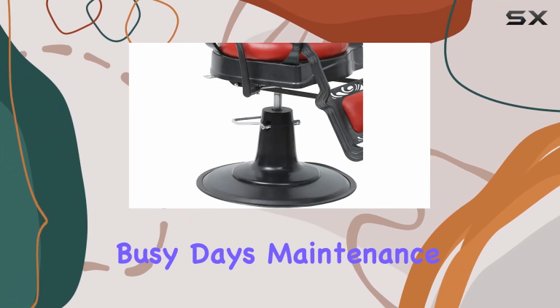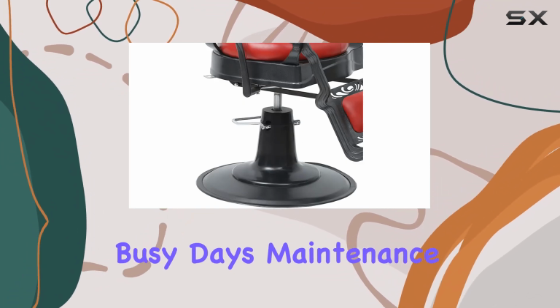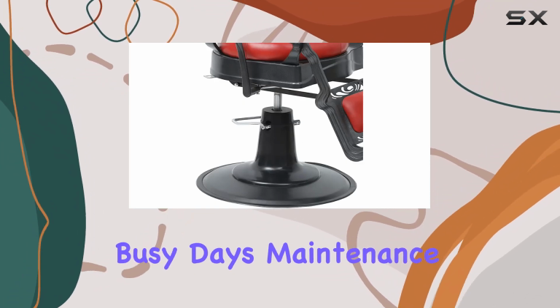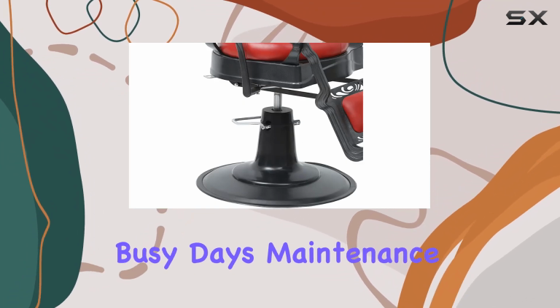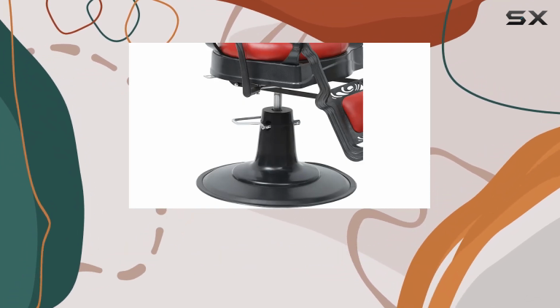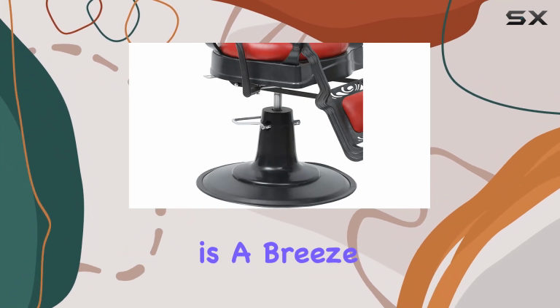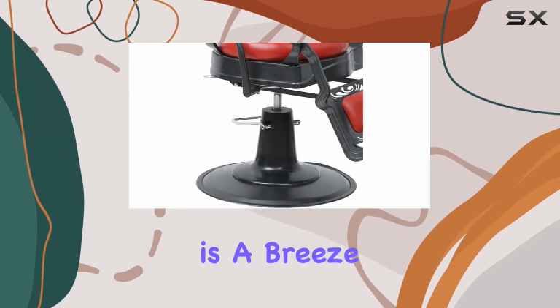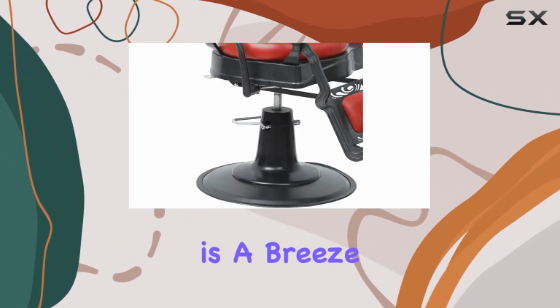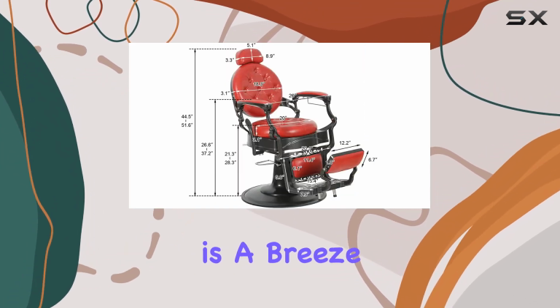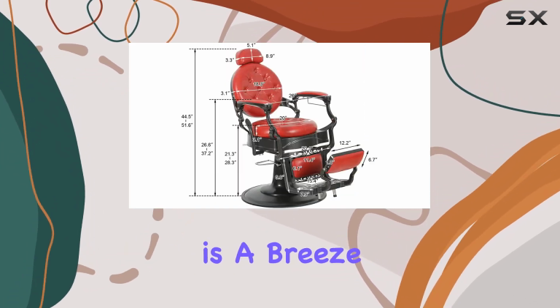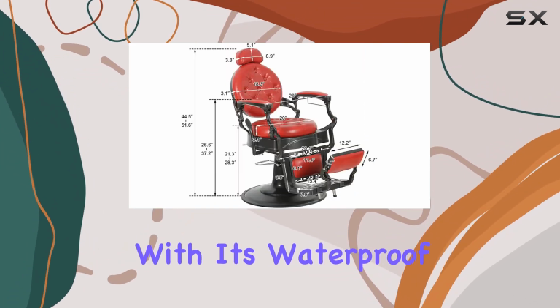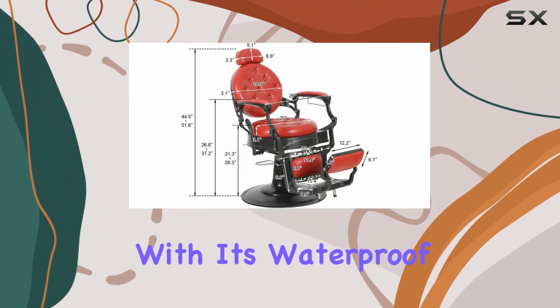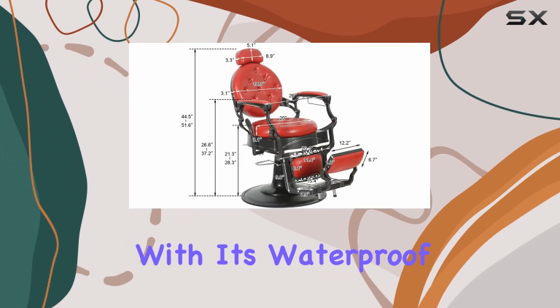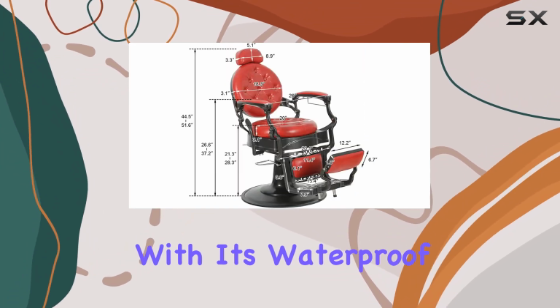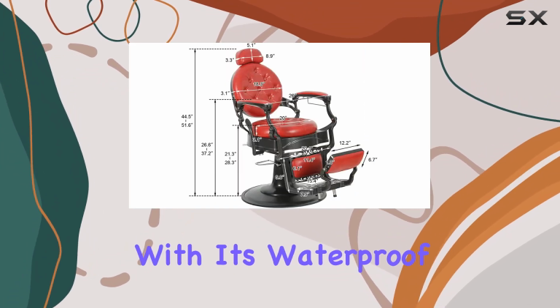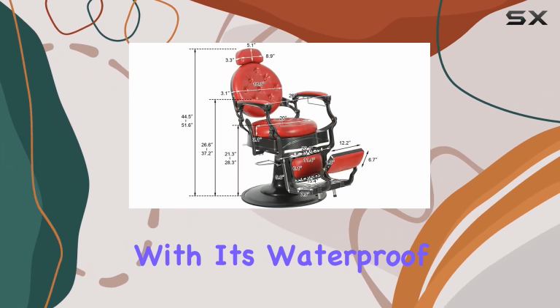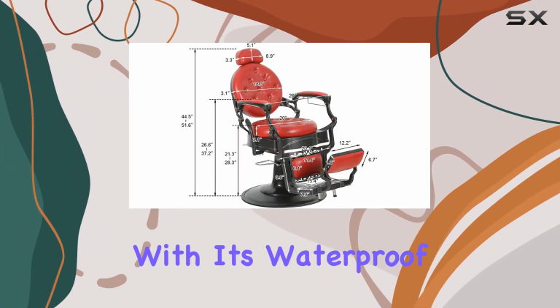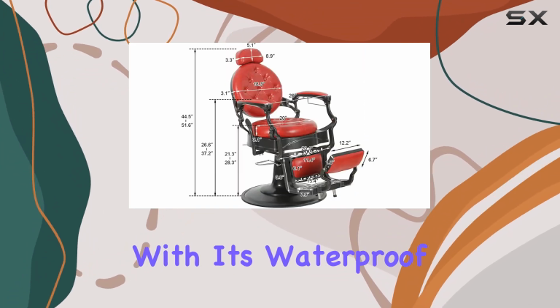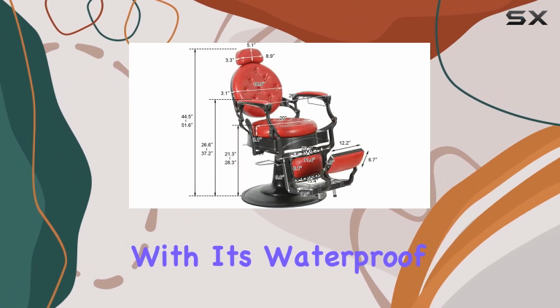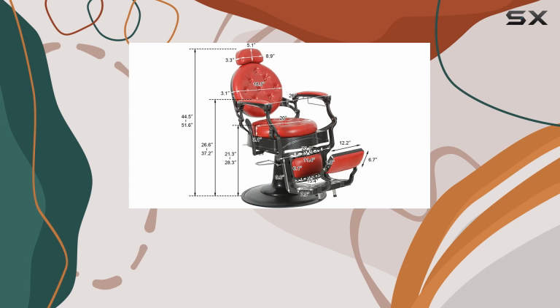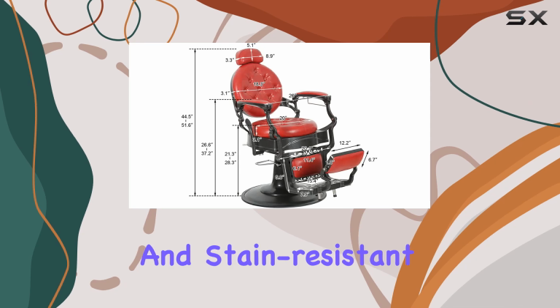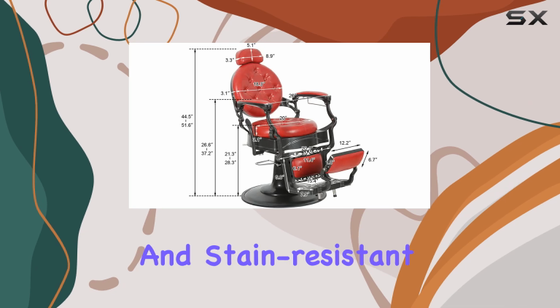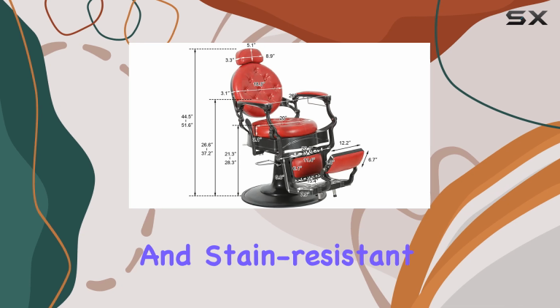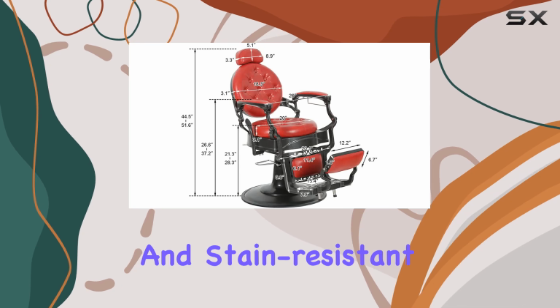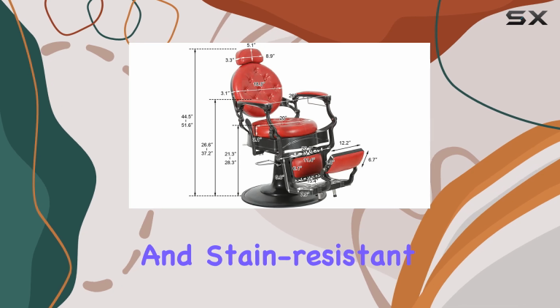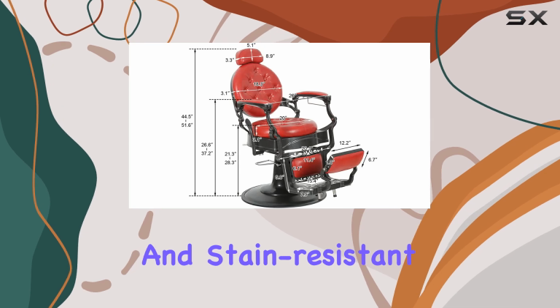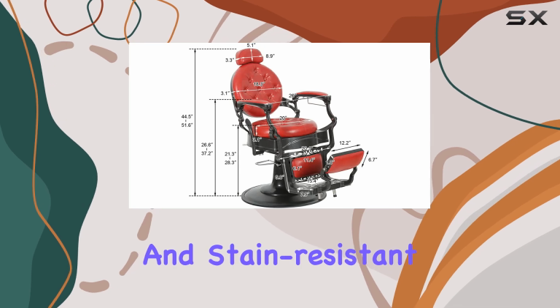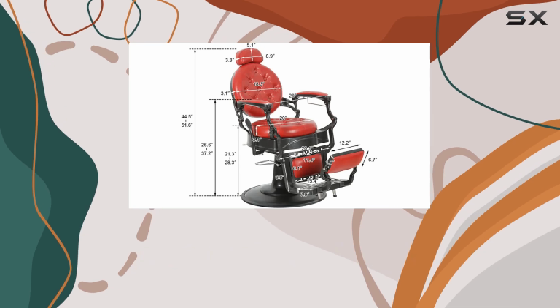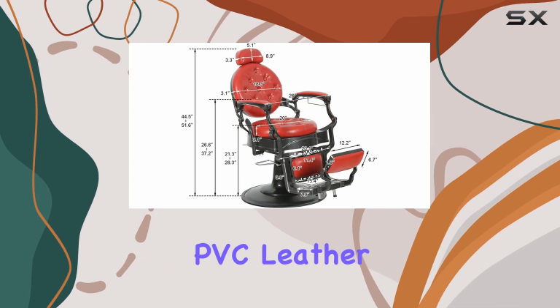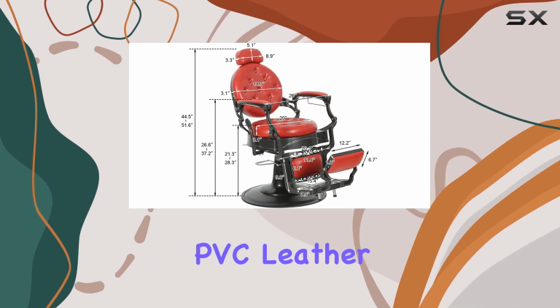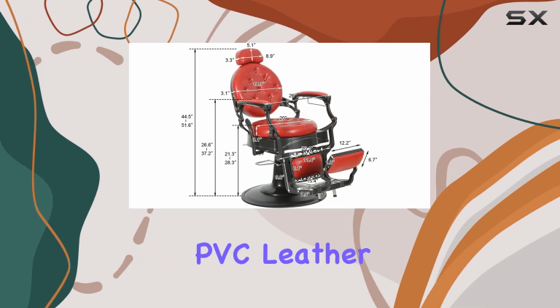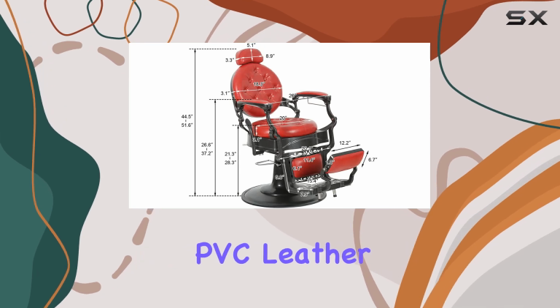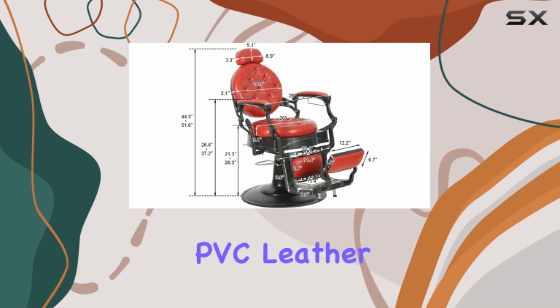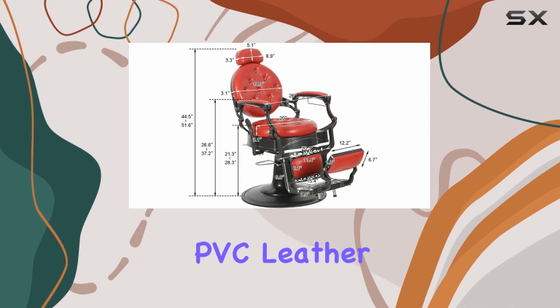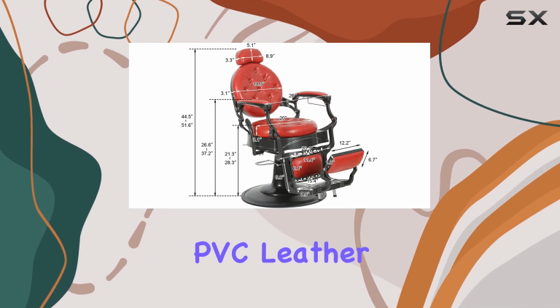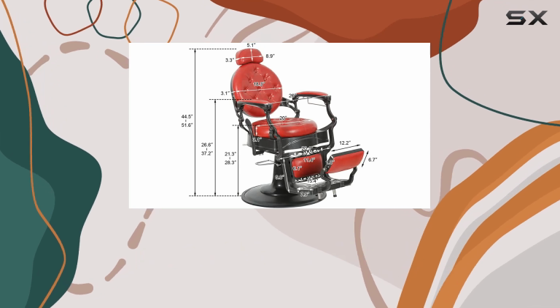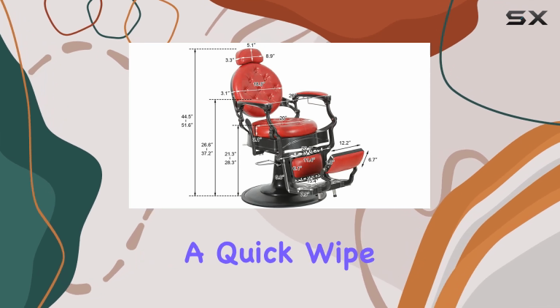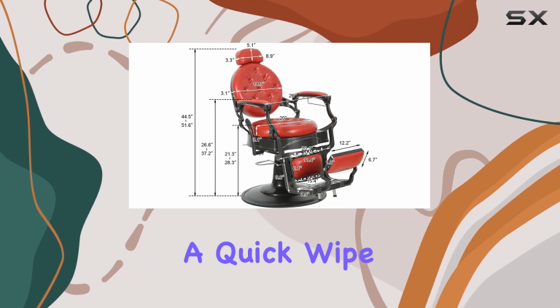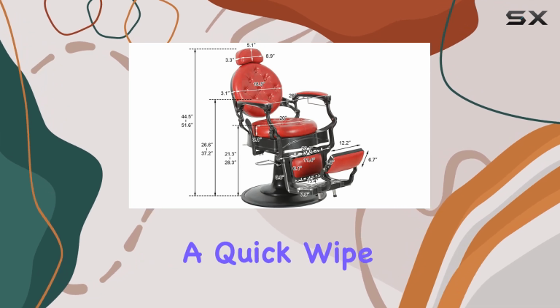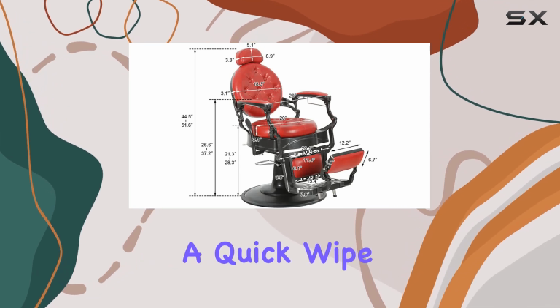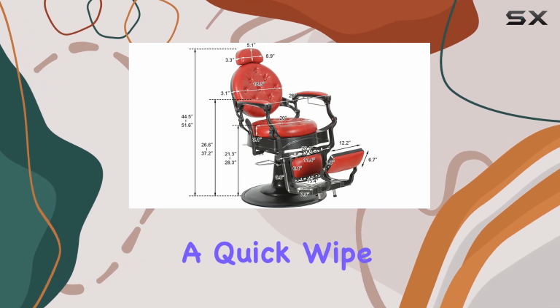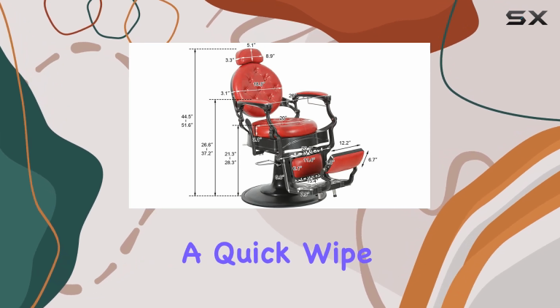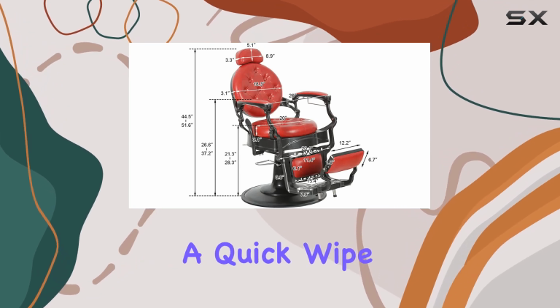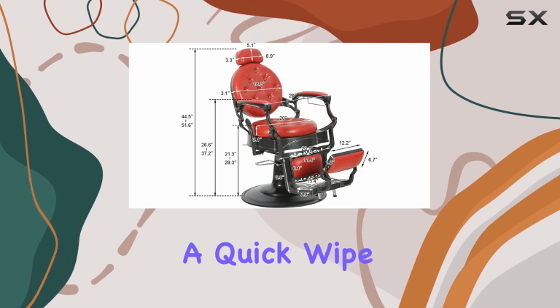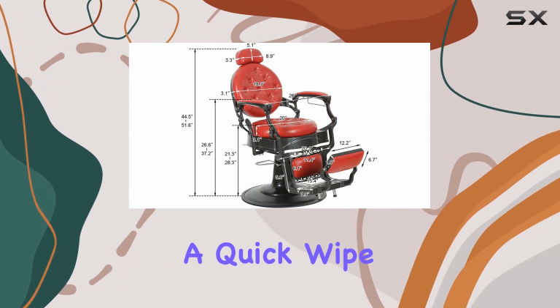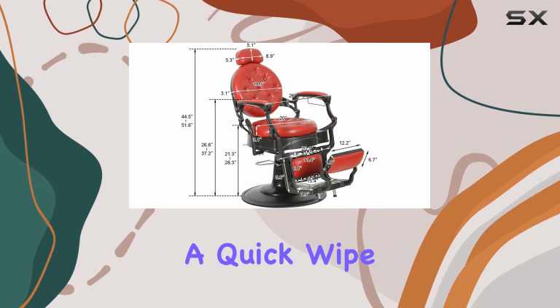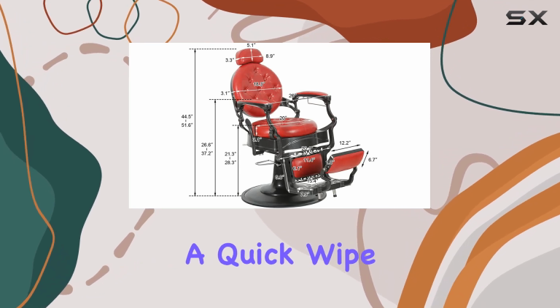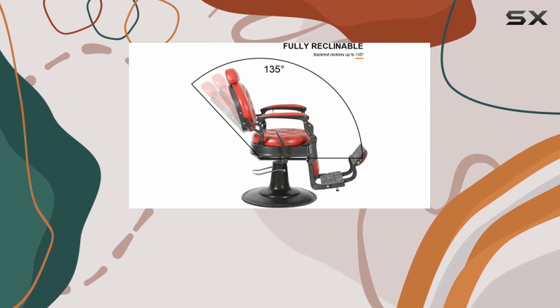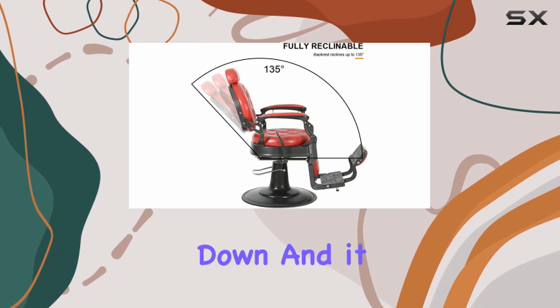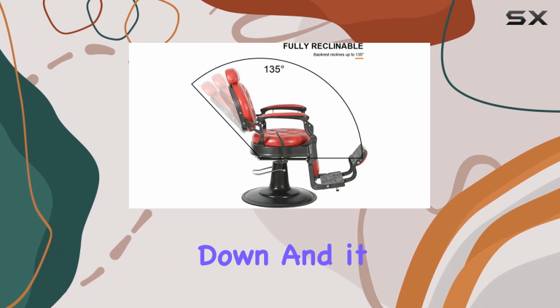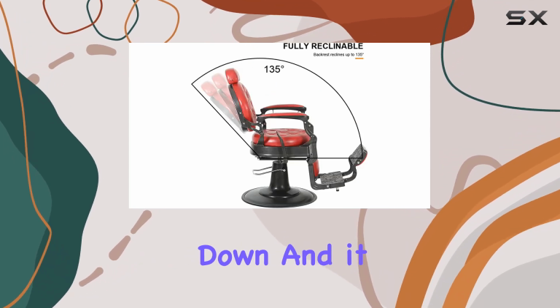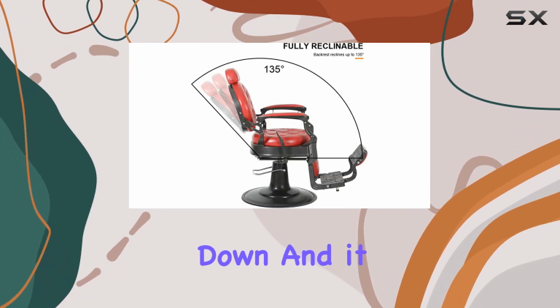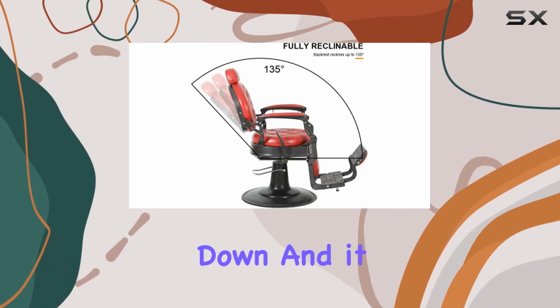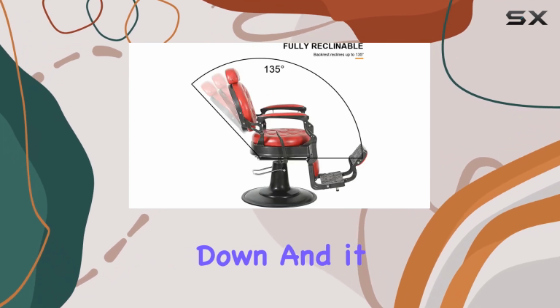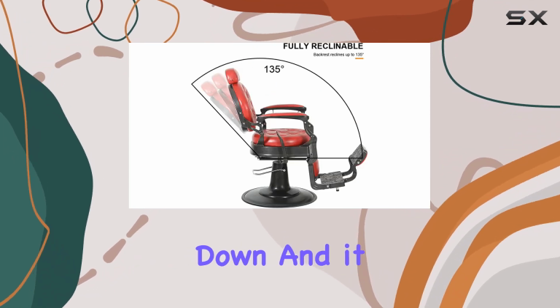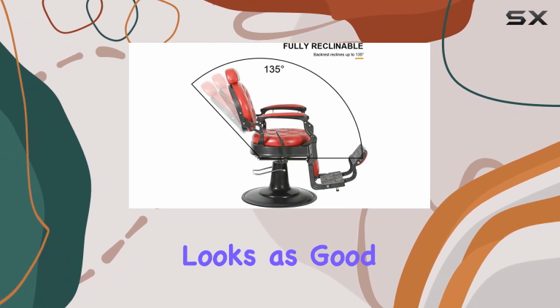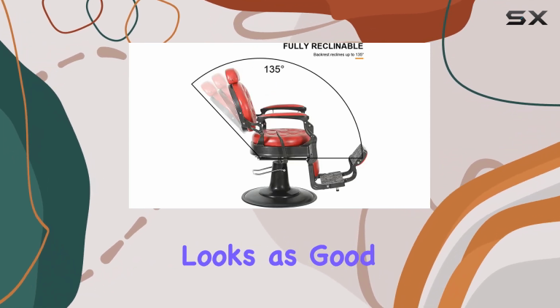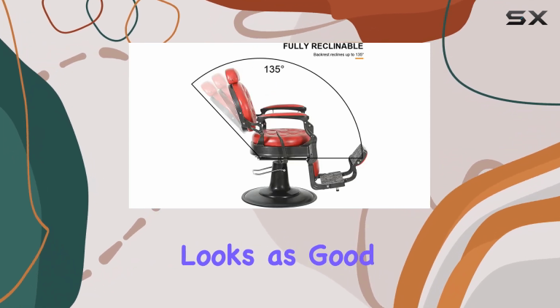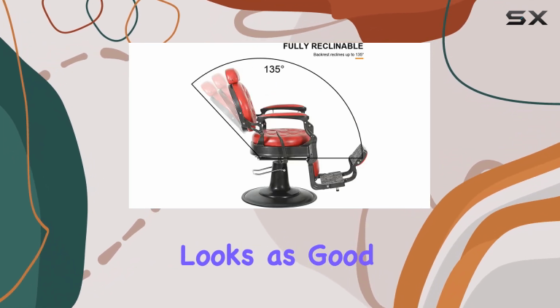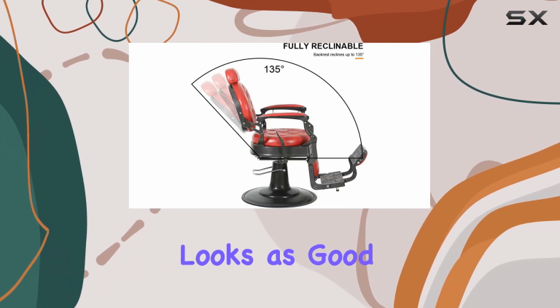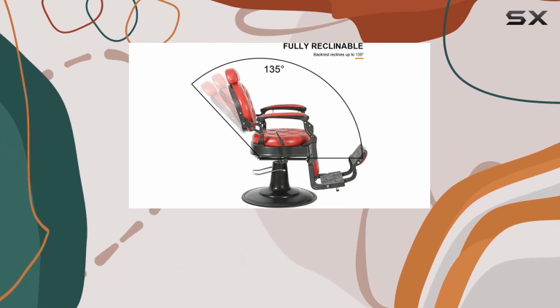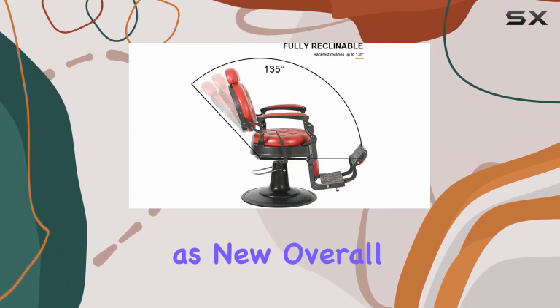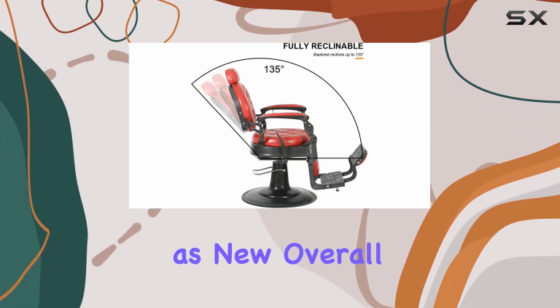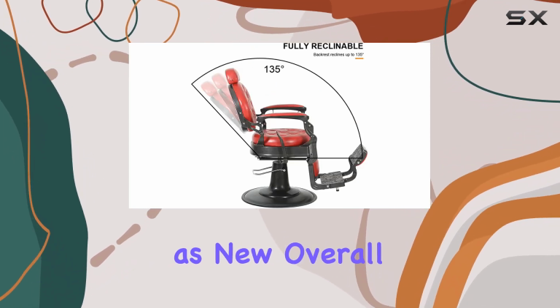Maintenance is a breeze with its waterproof and stain-resistant PVC leather. A quick wipe-down and it looks as good as new.